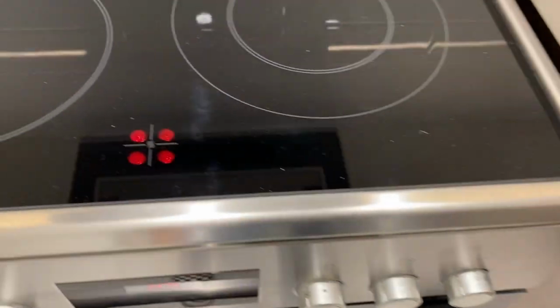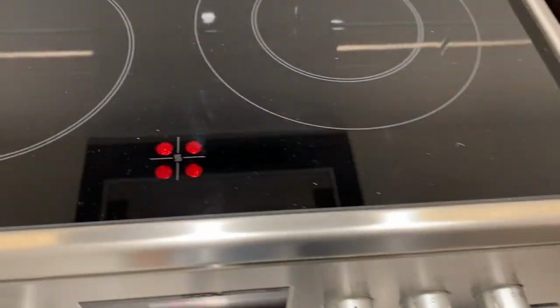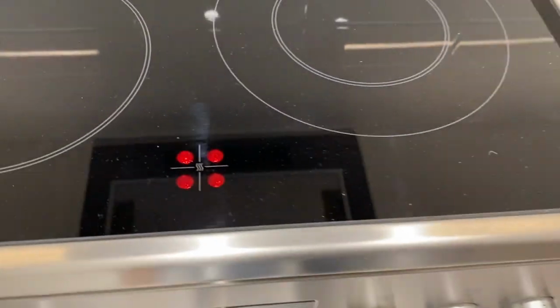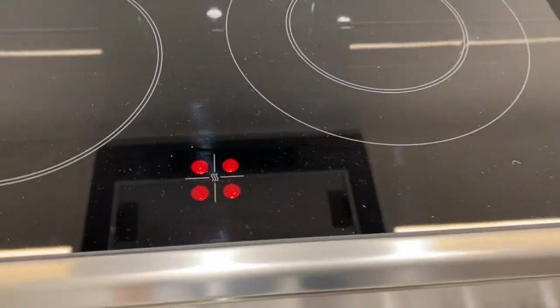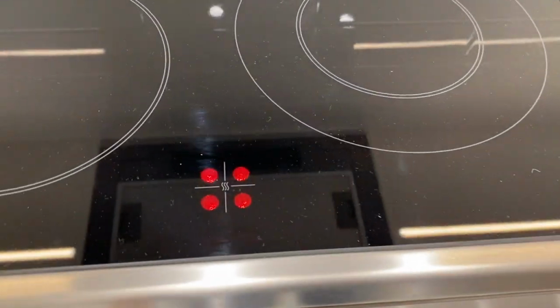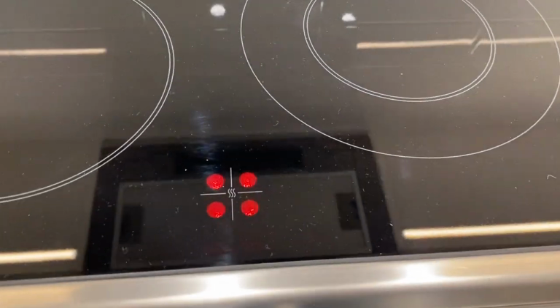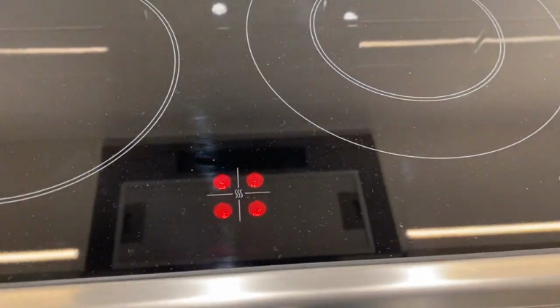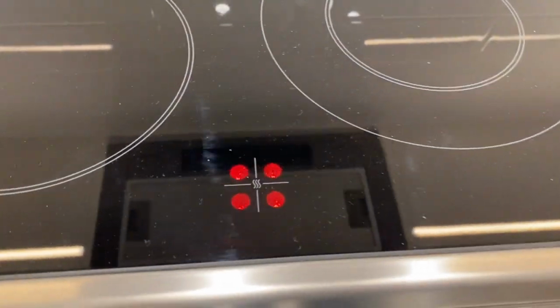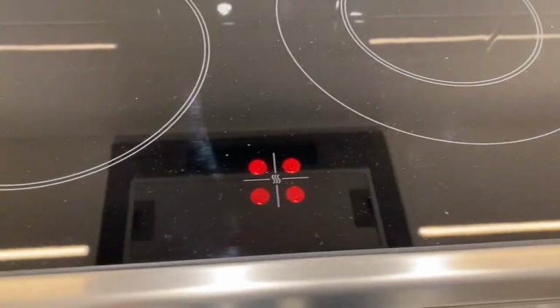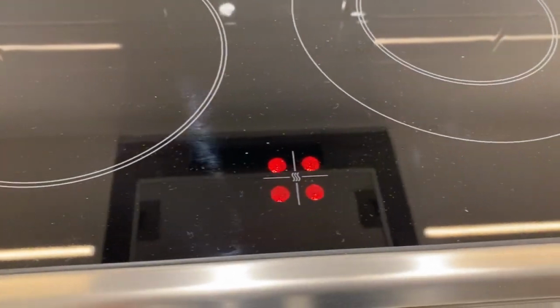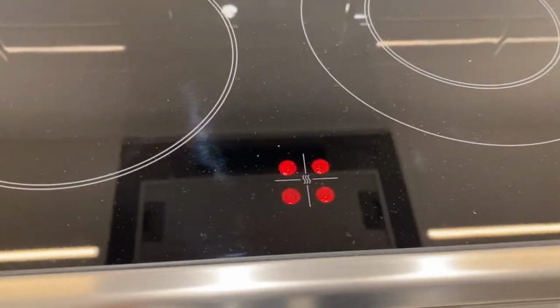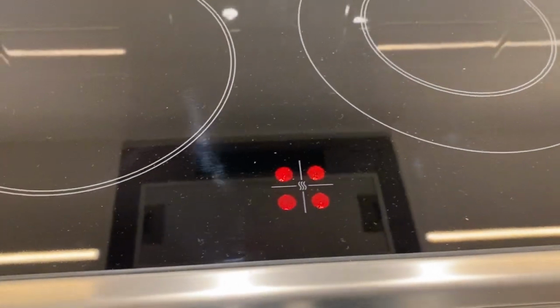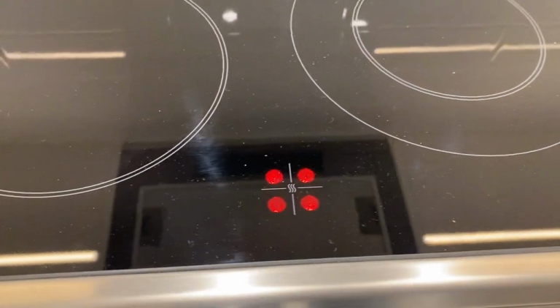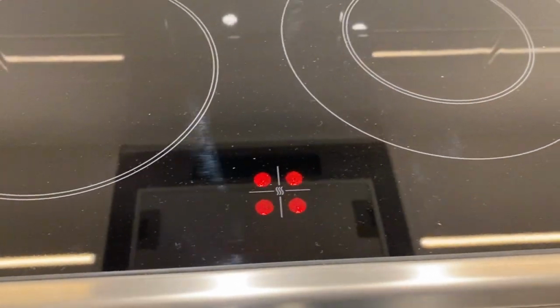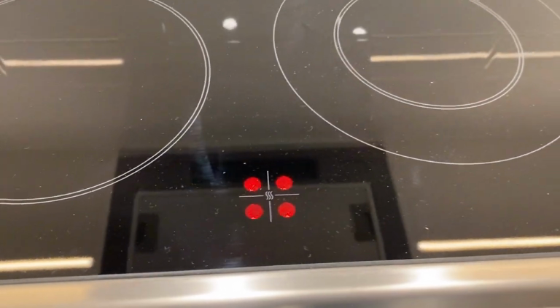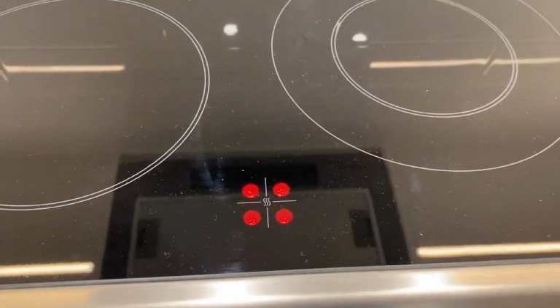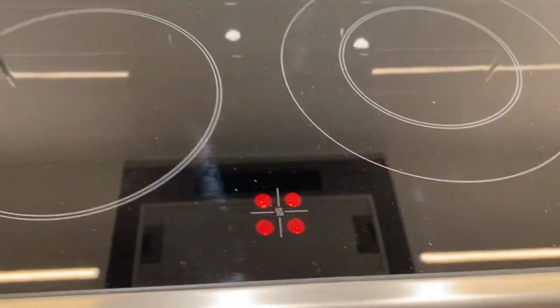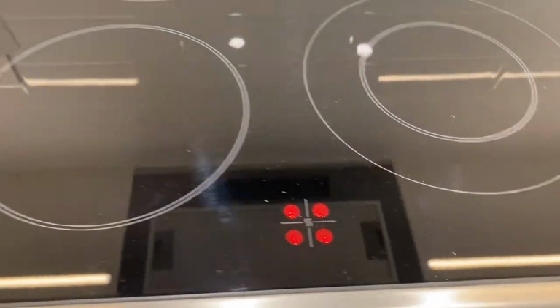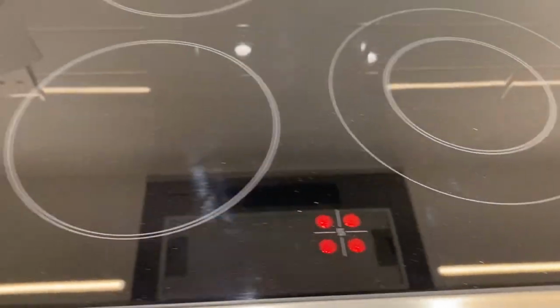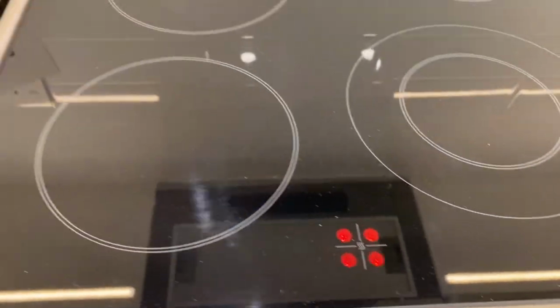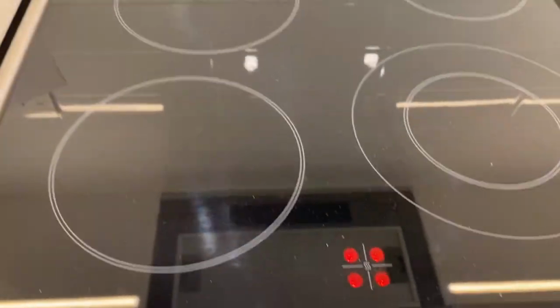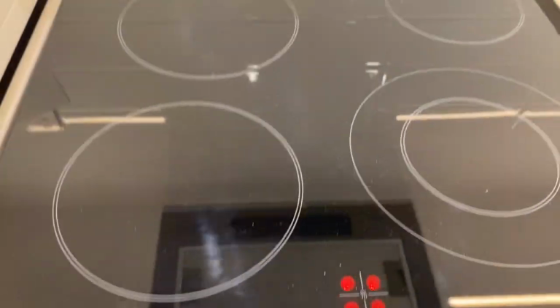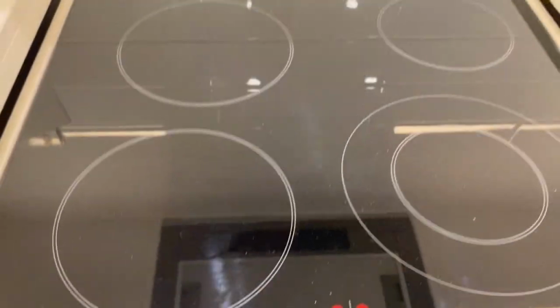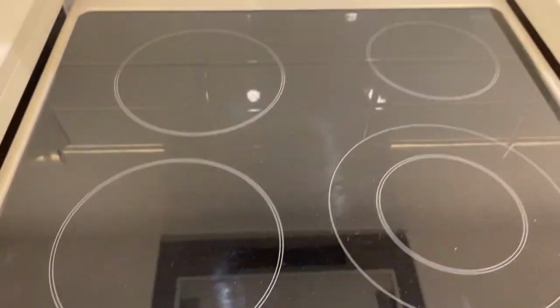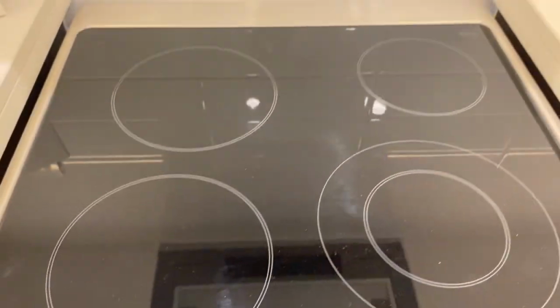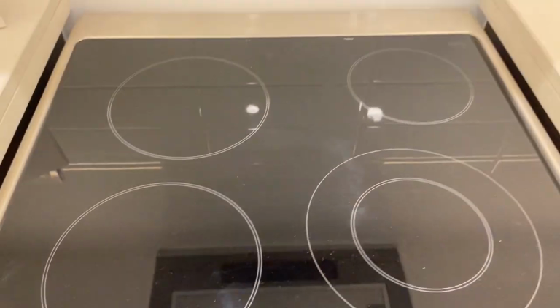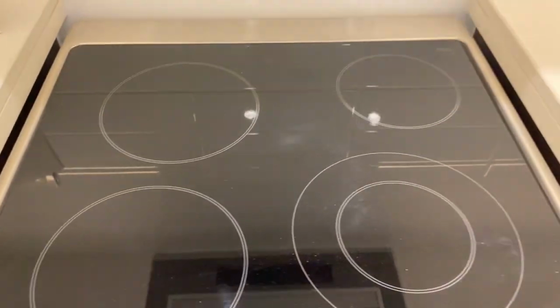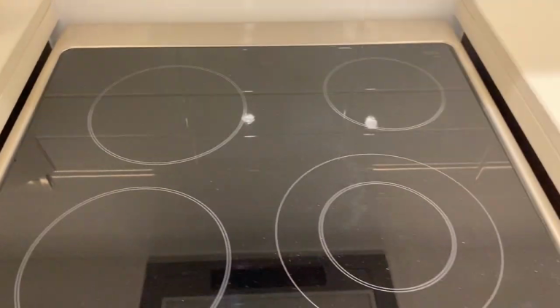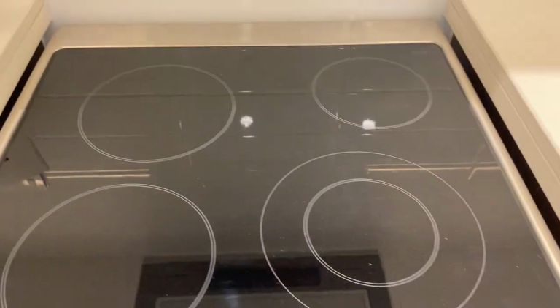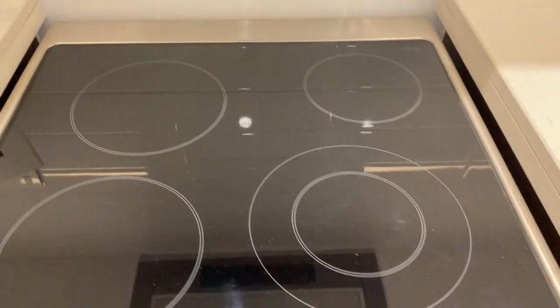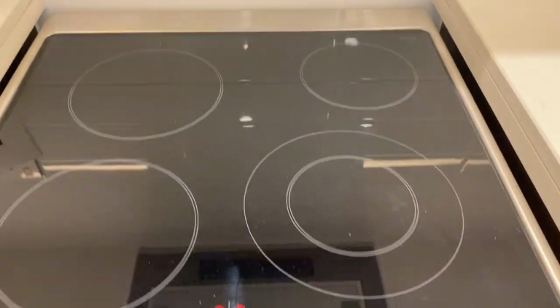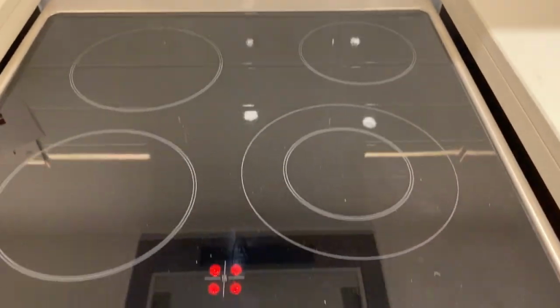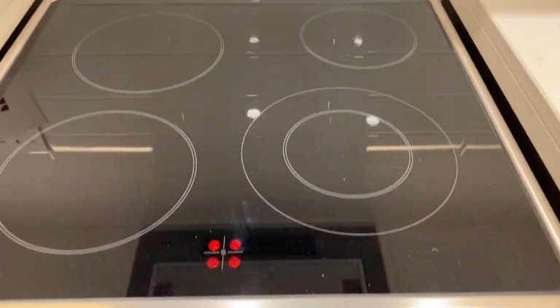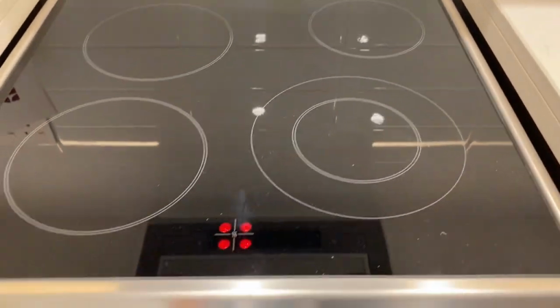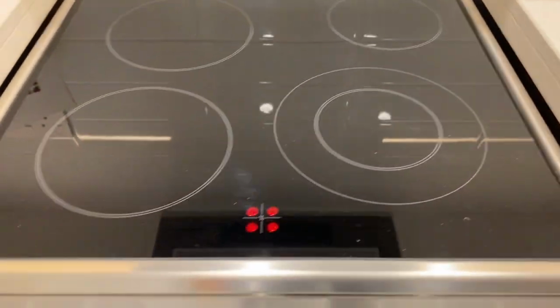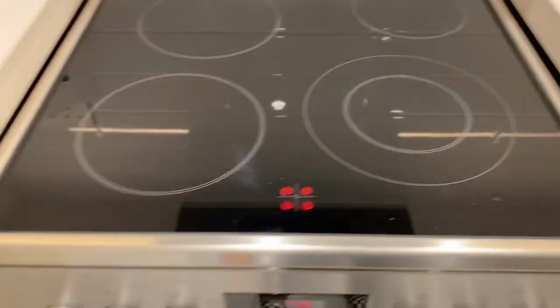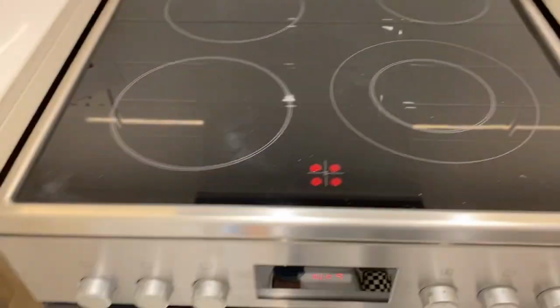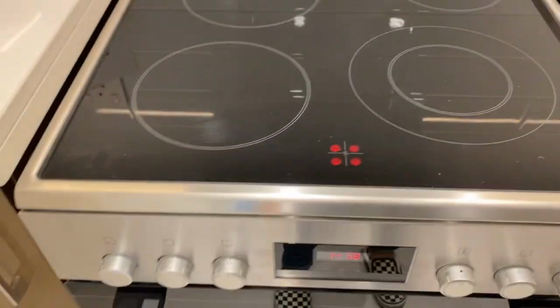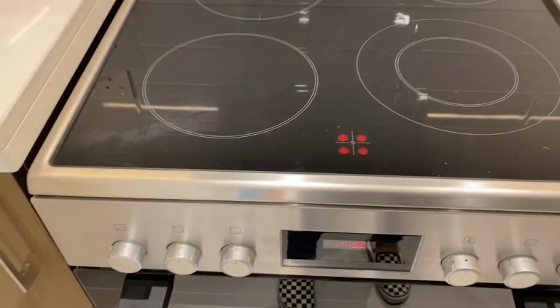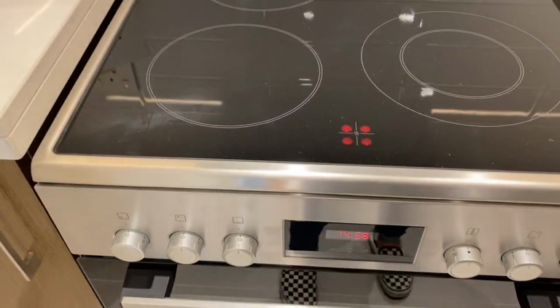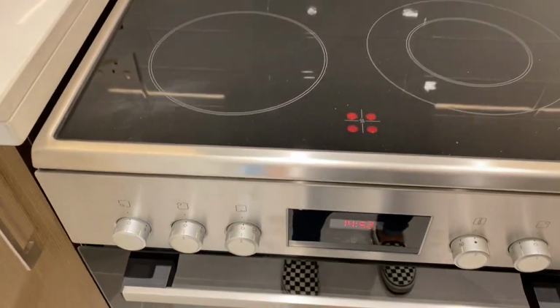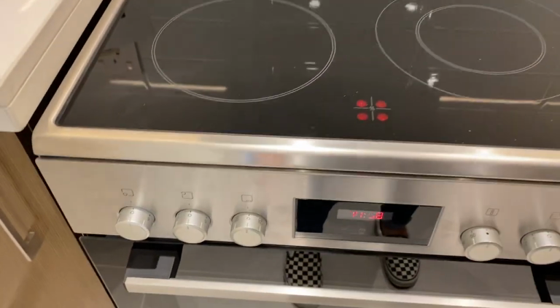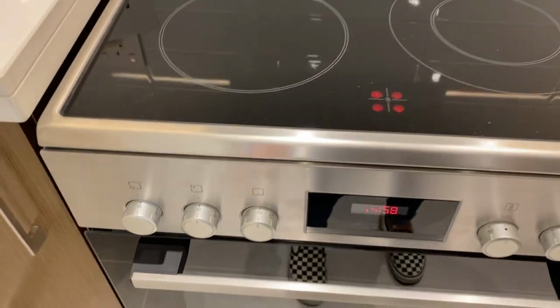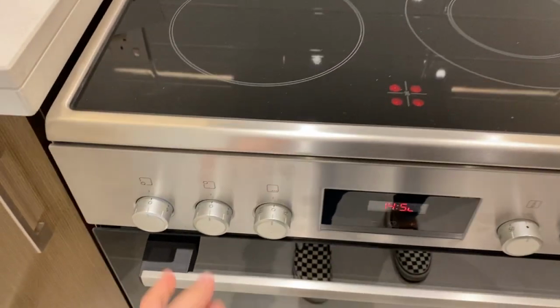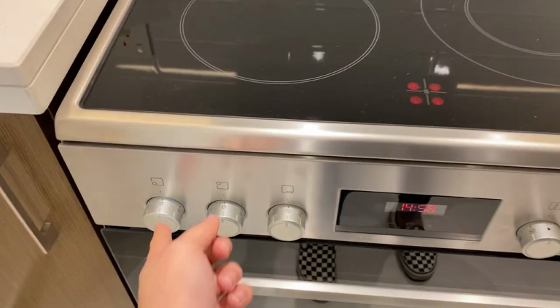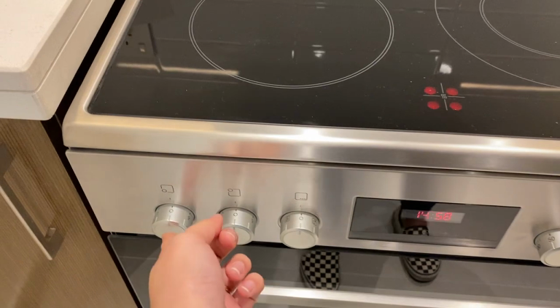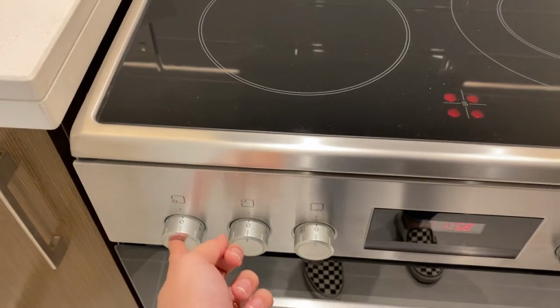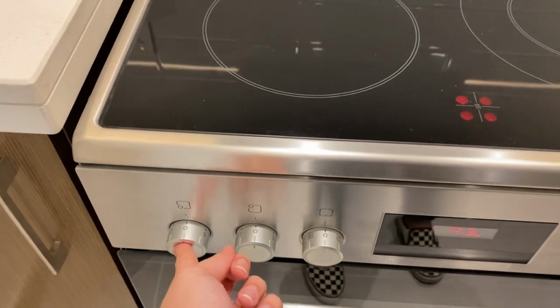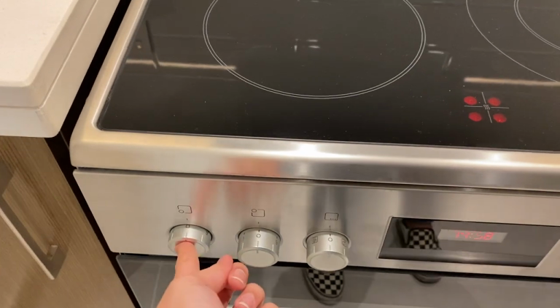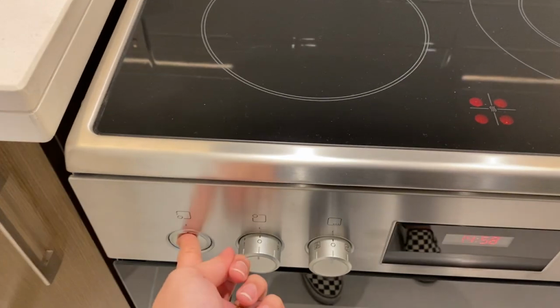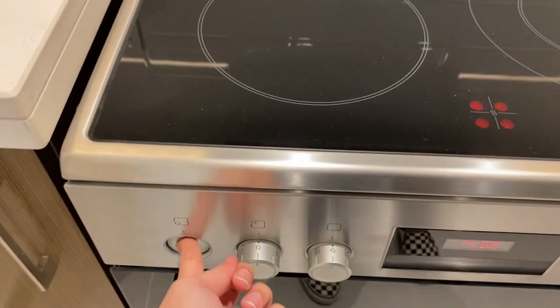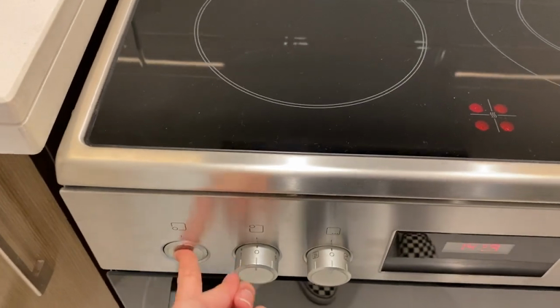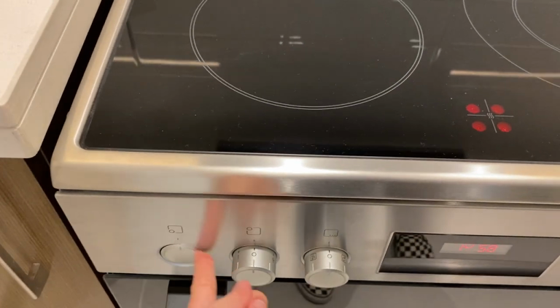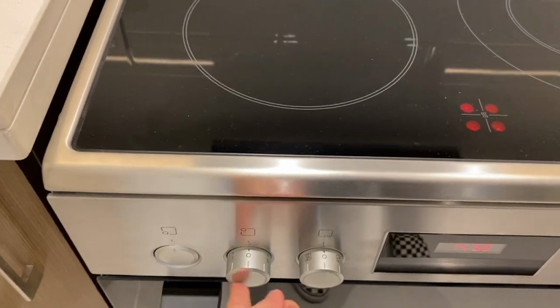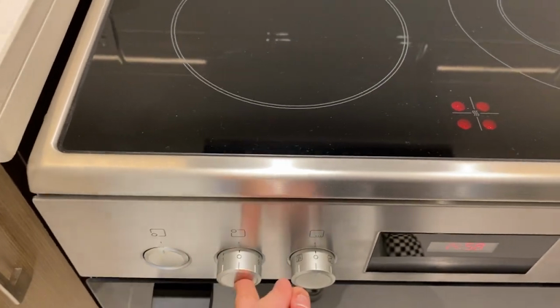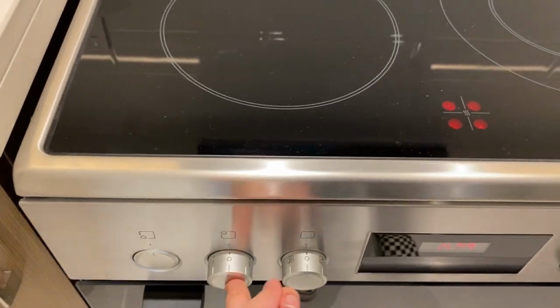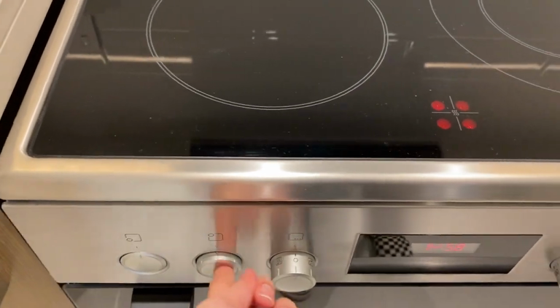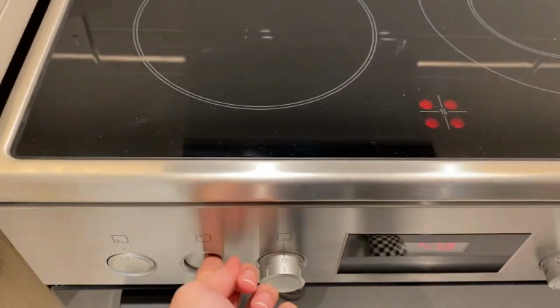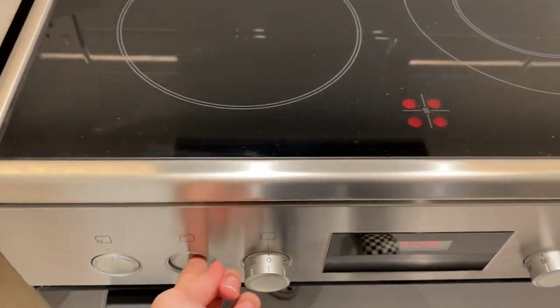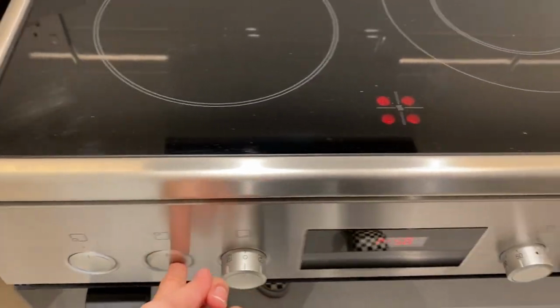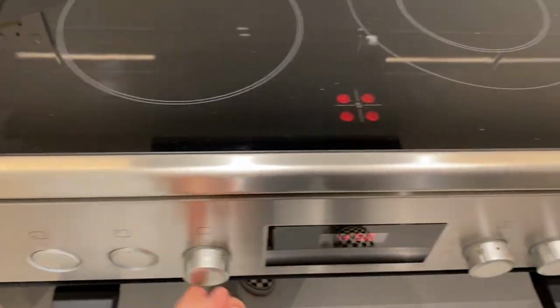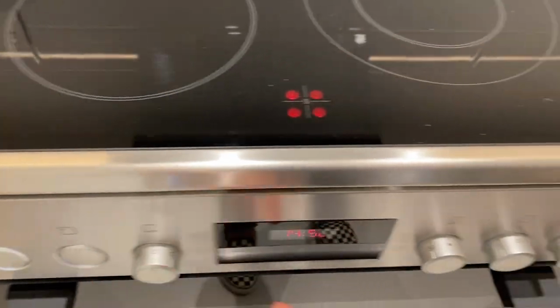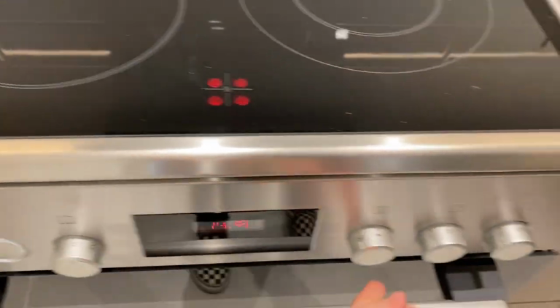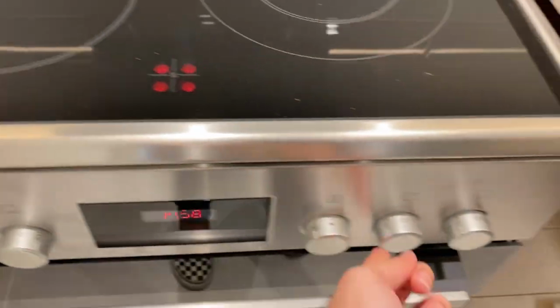These lights right here indicate that the stove hub is hot. Push it back once you're done.